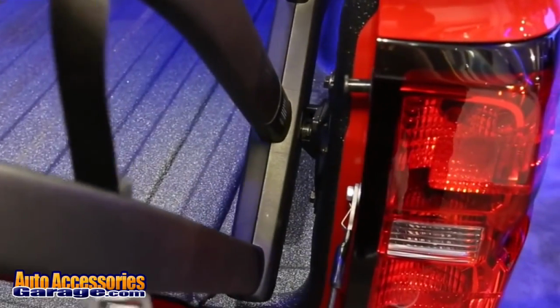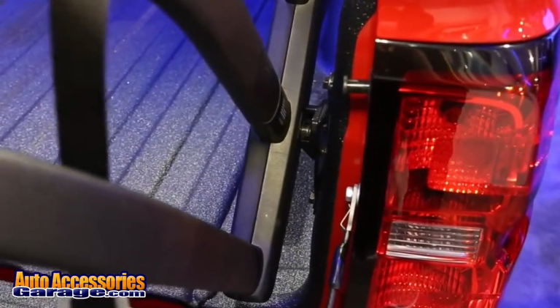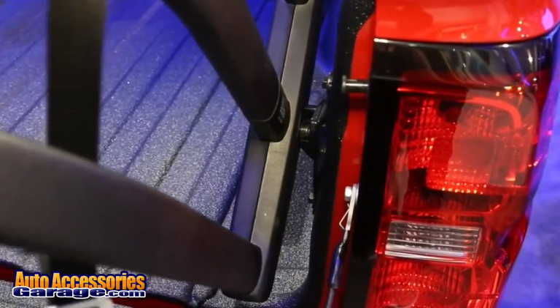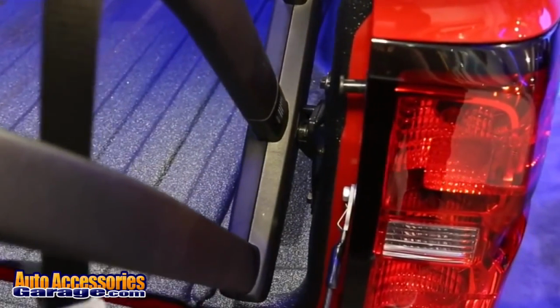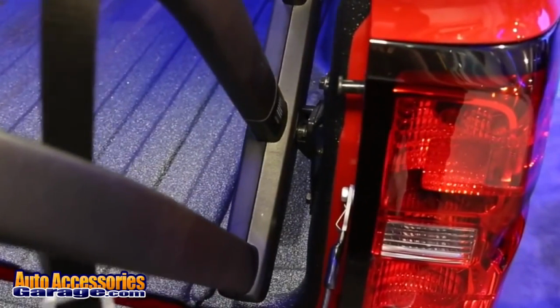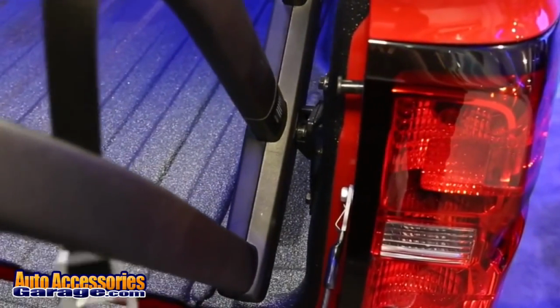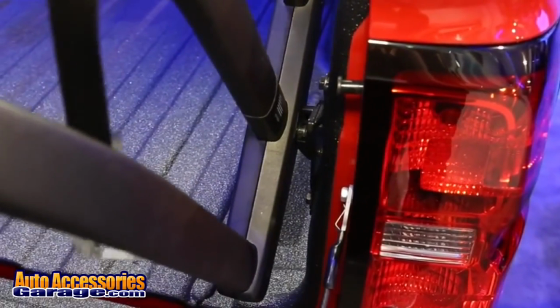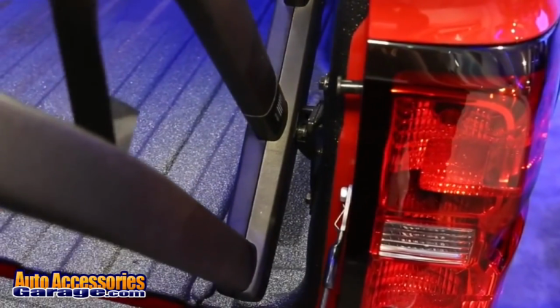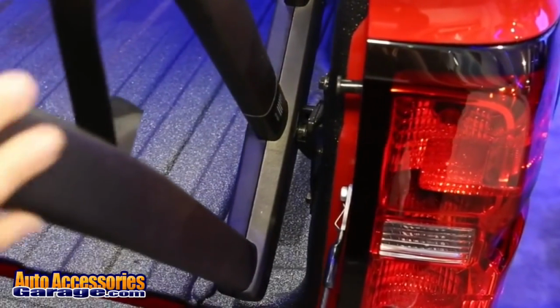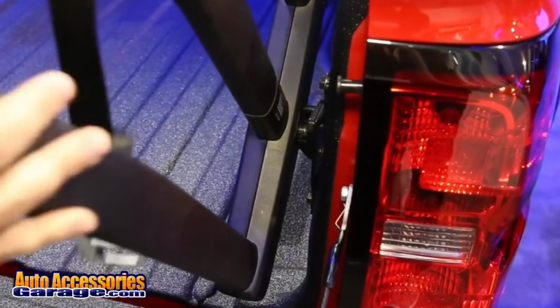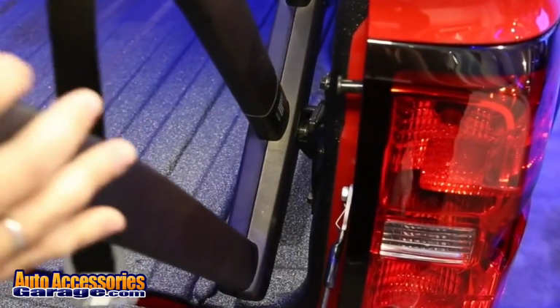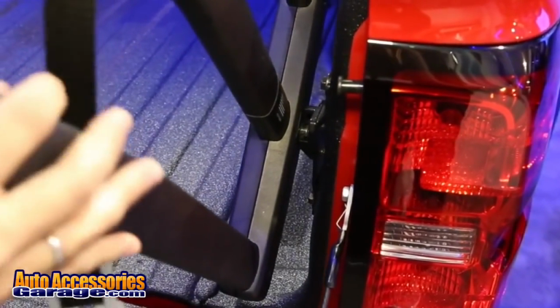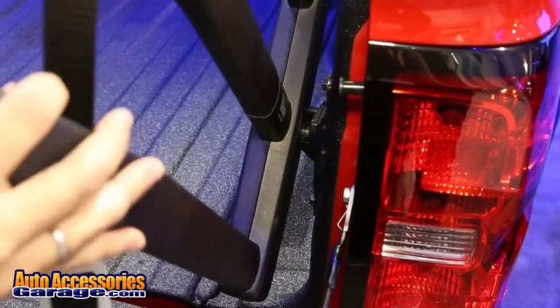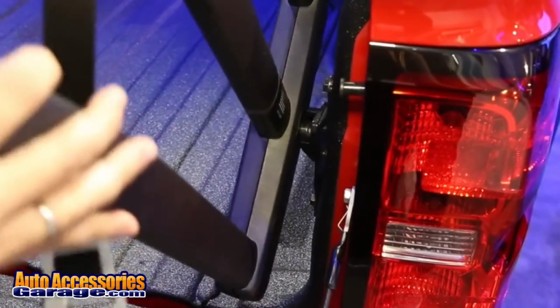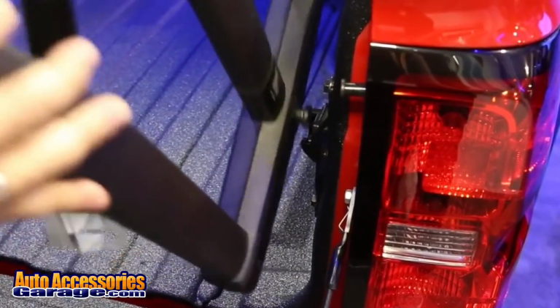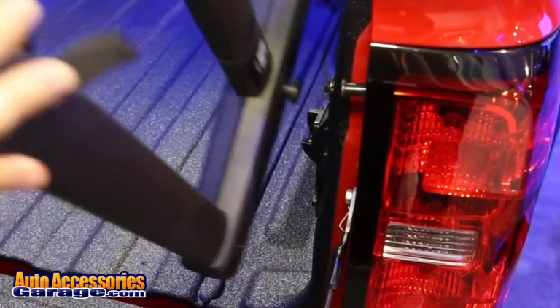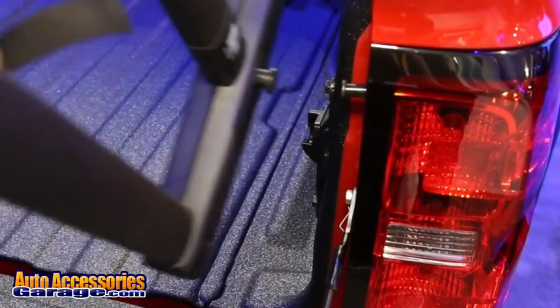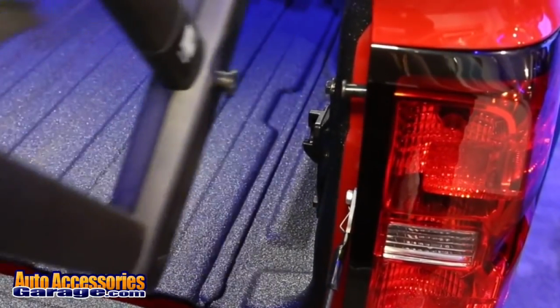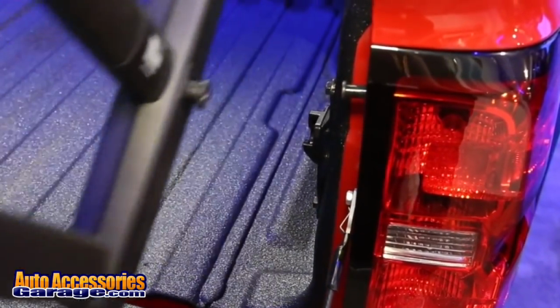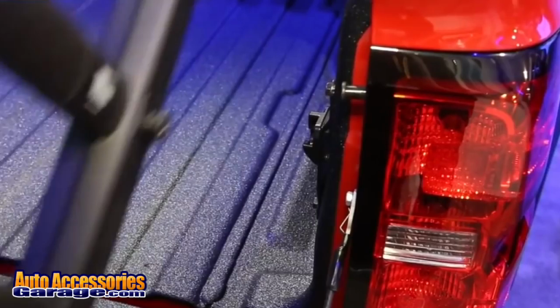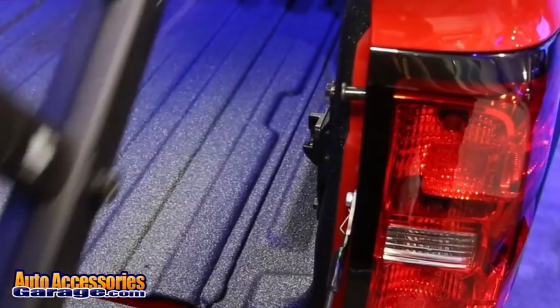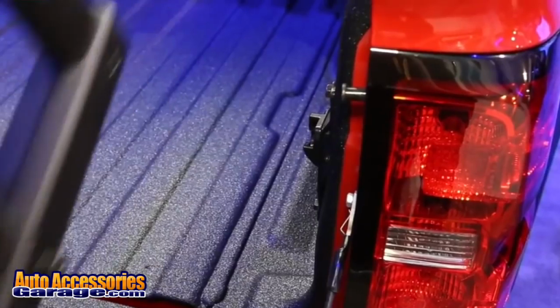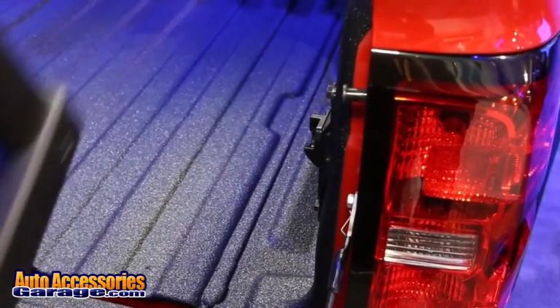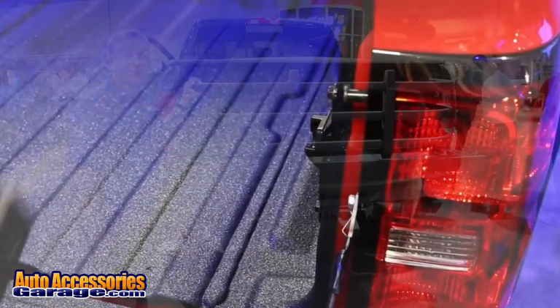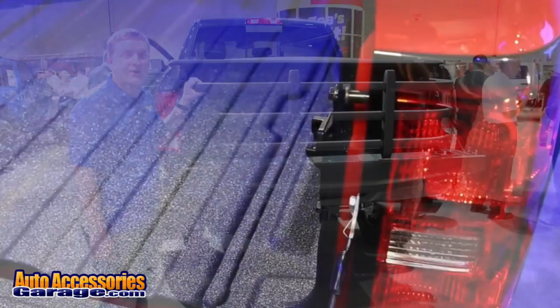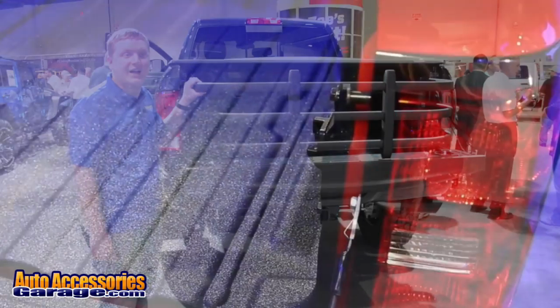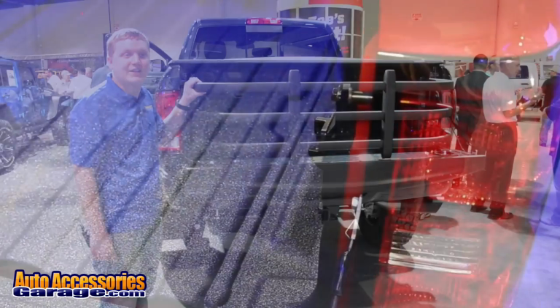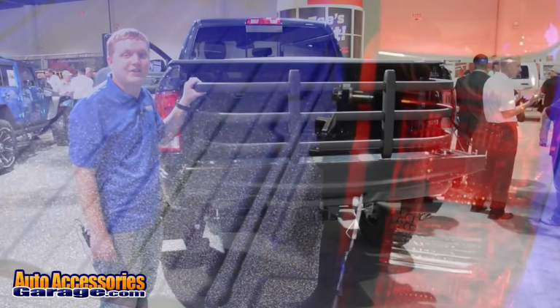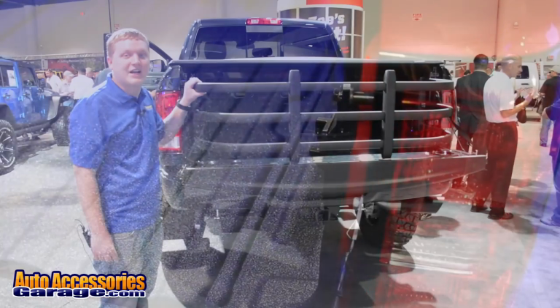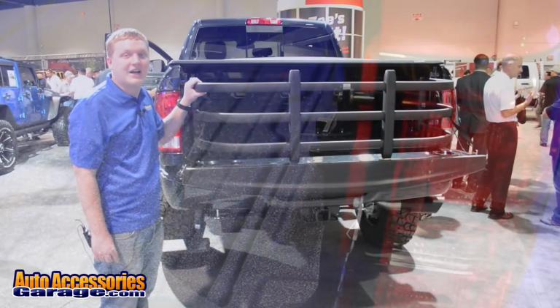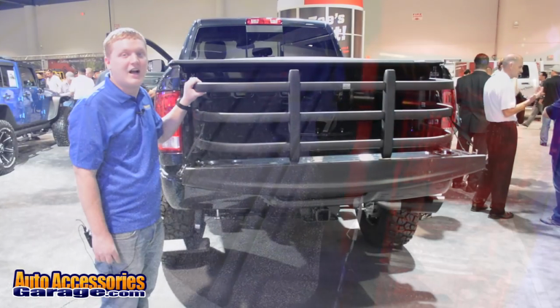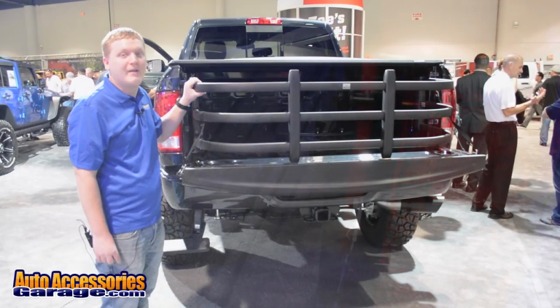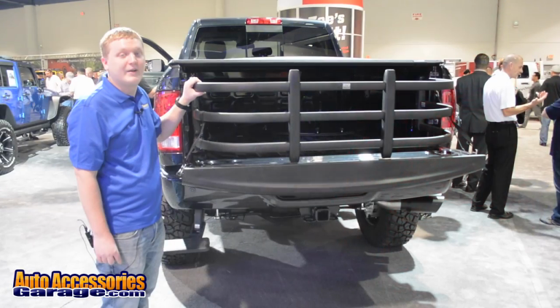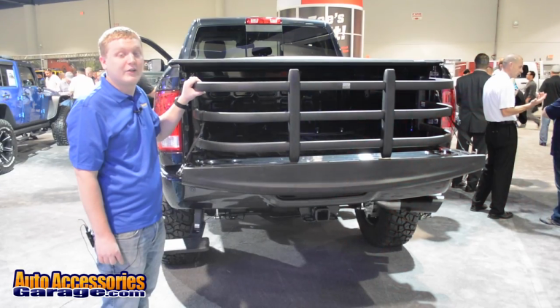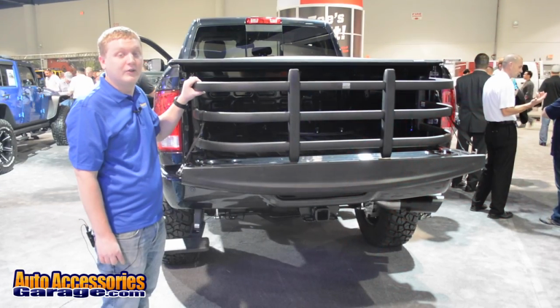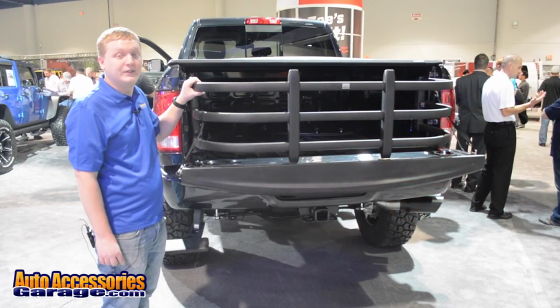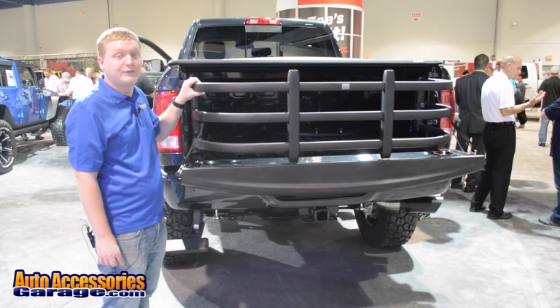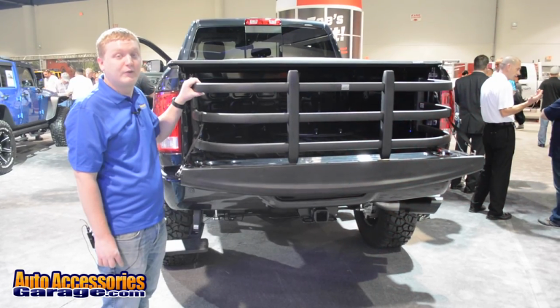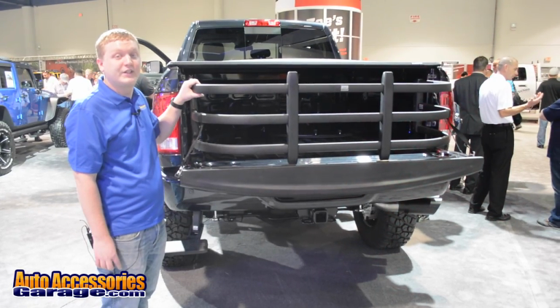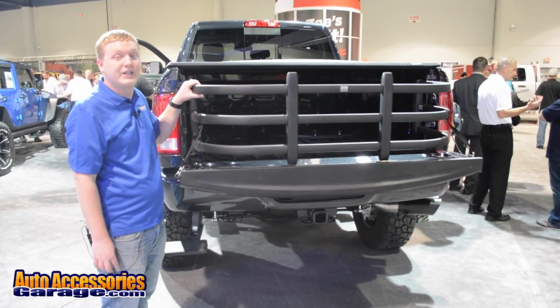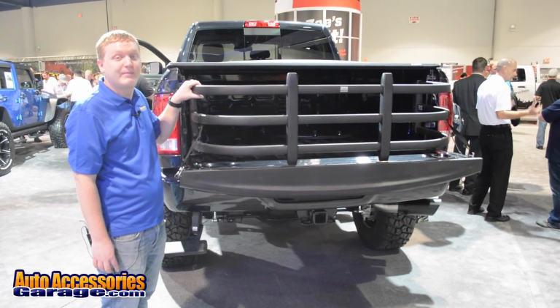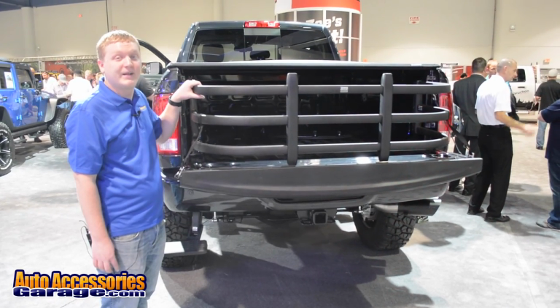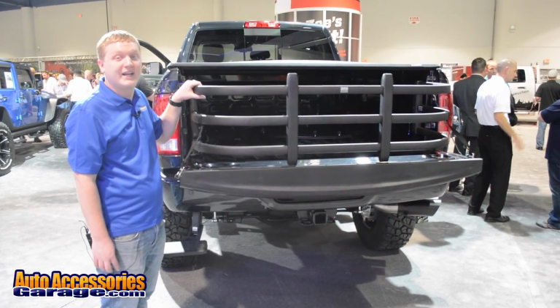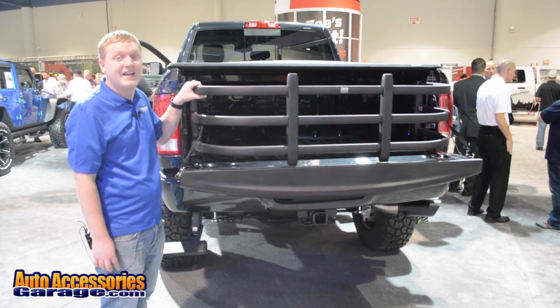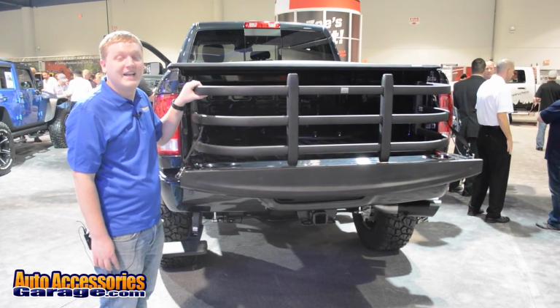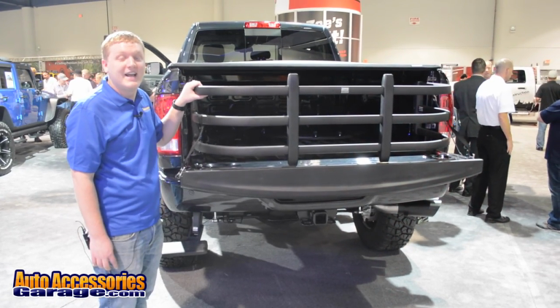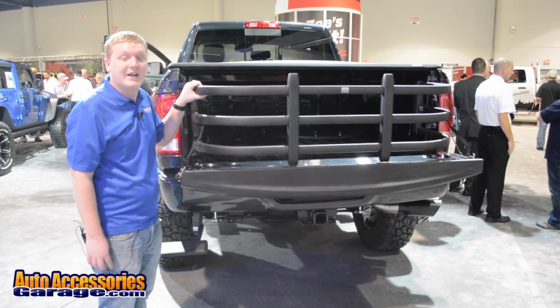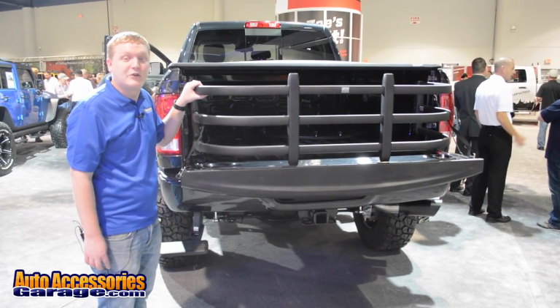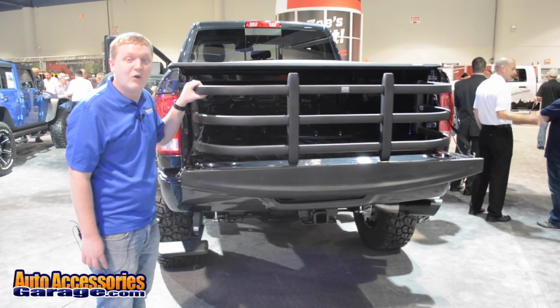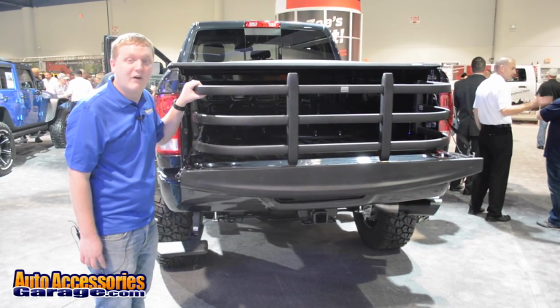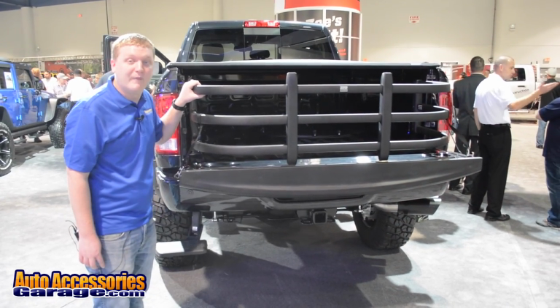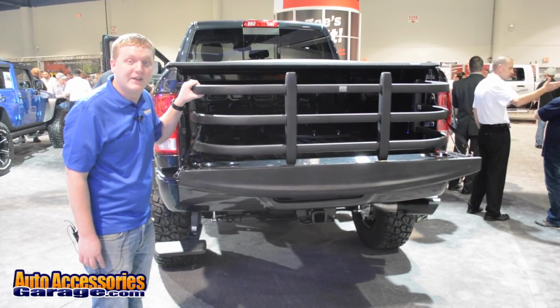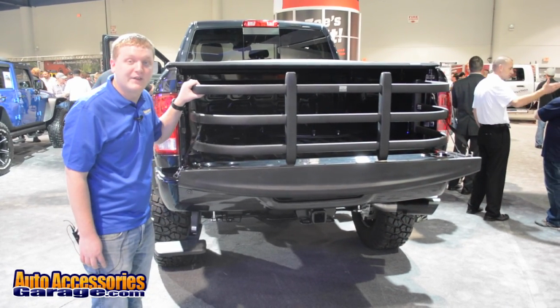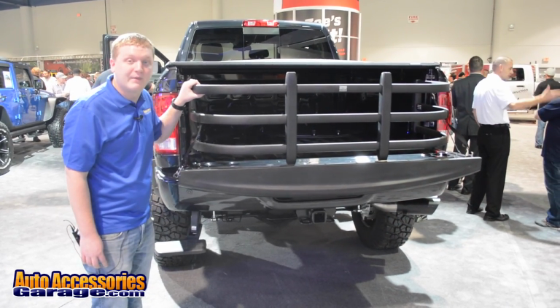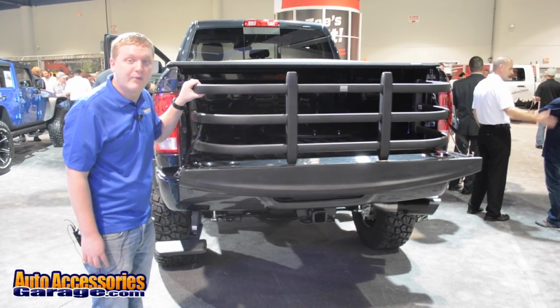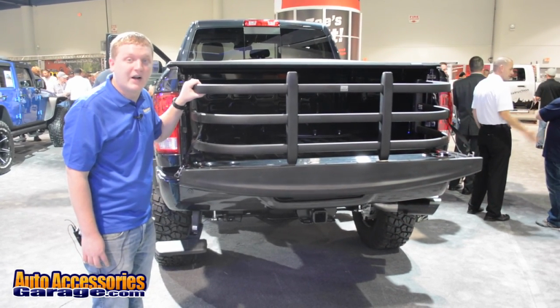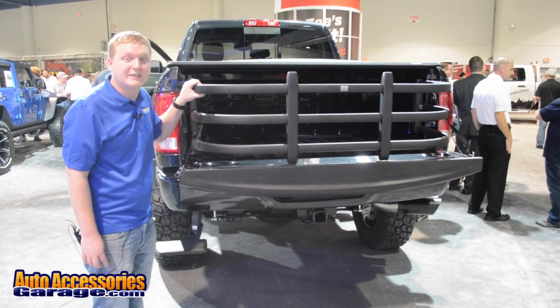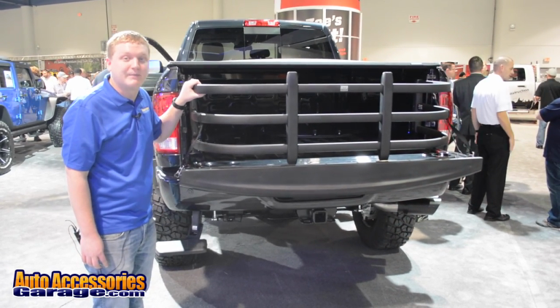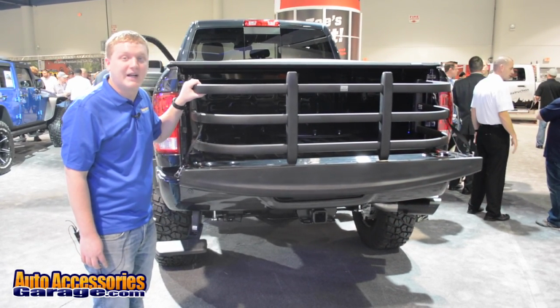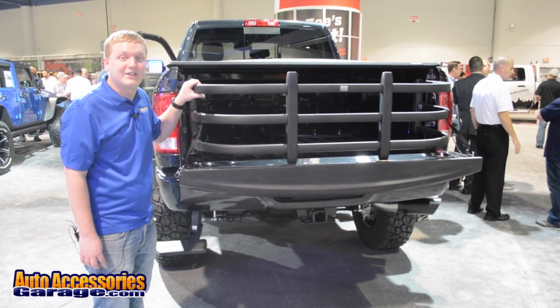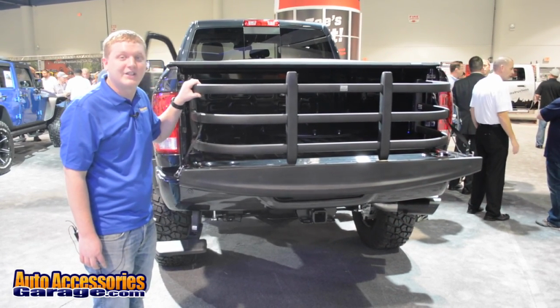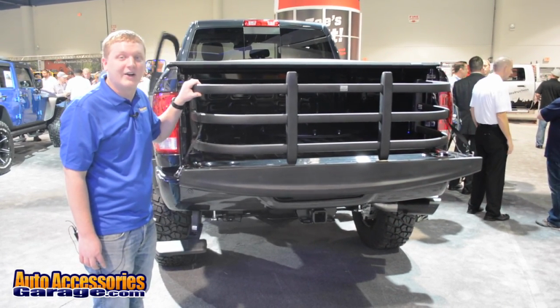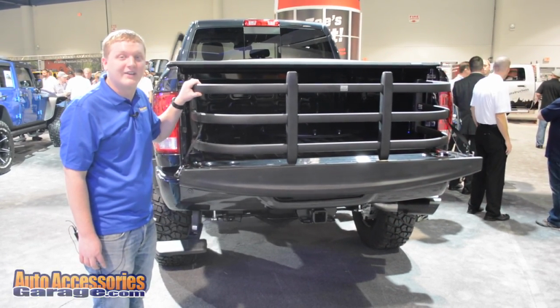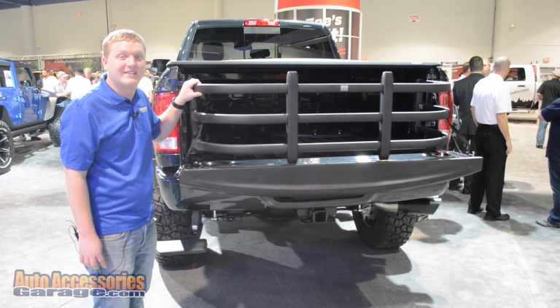Of course, every order from AutoAccessoriesGarage.com includes free shipping and a 12-month price match guarantee.